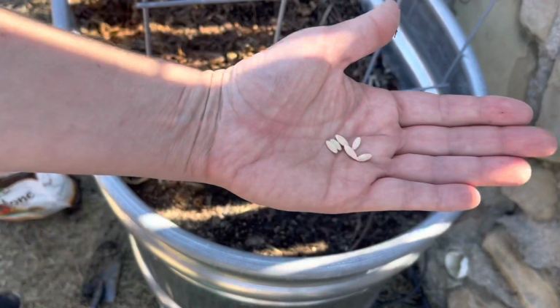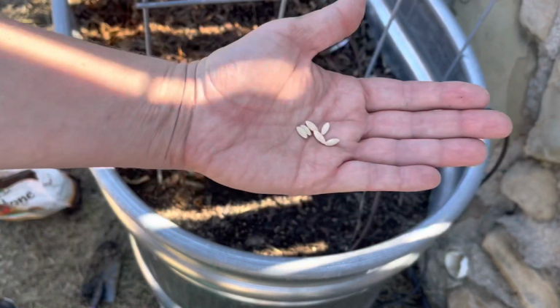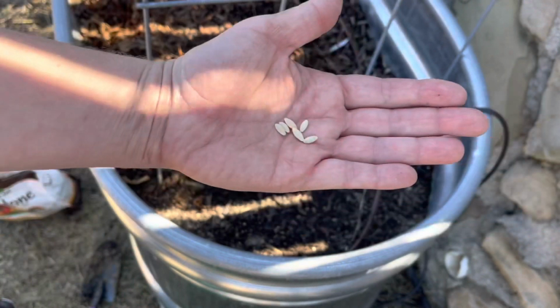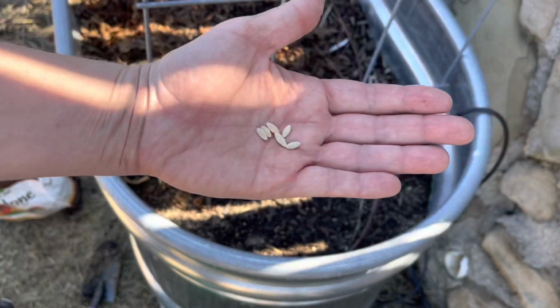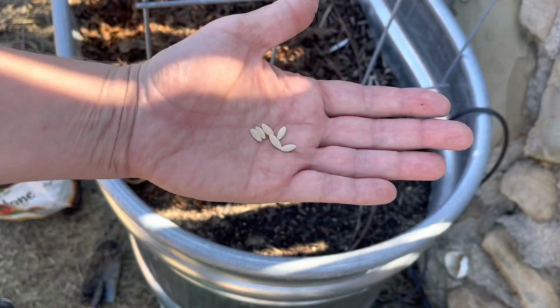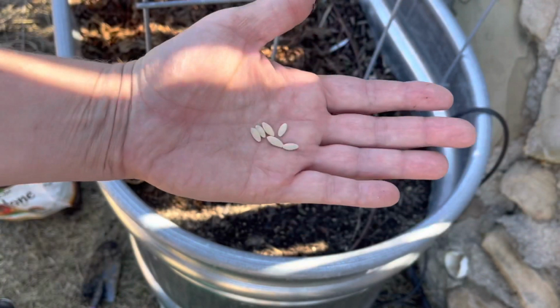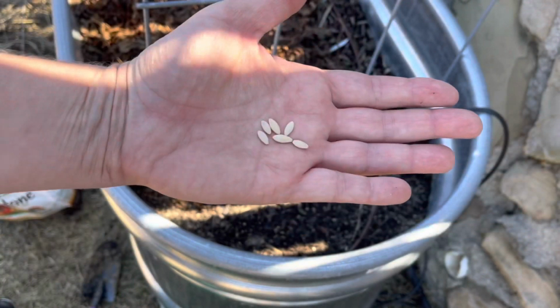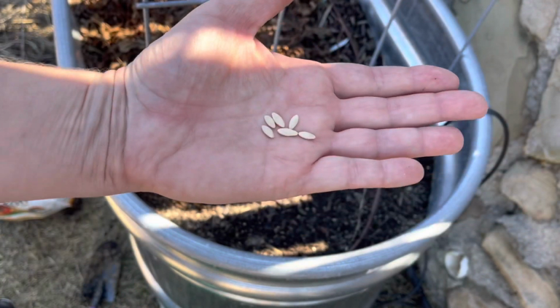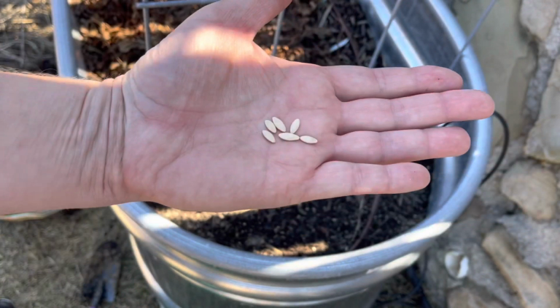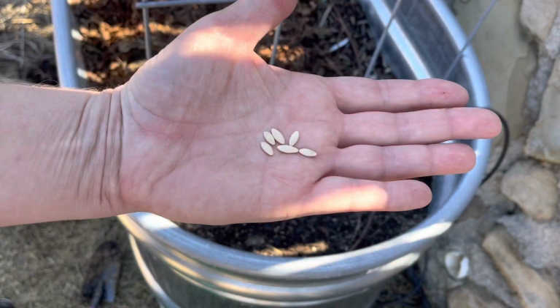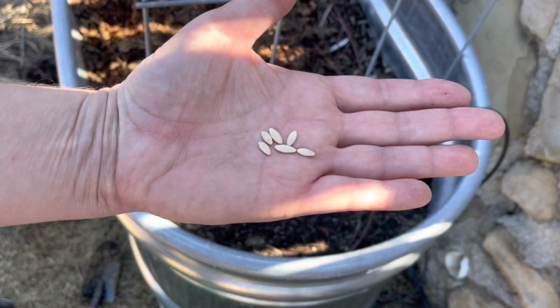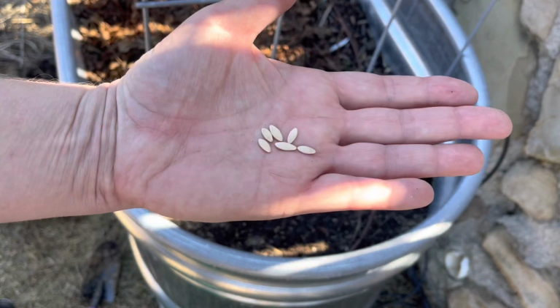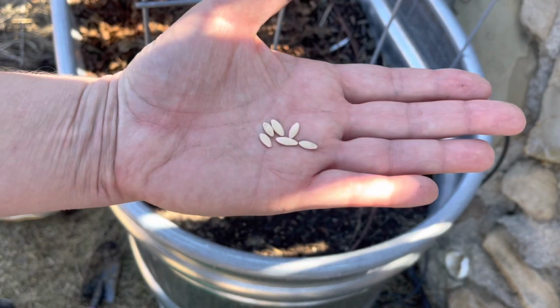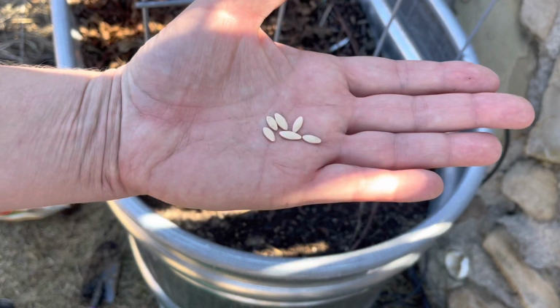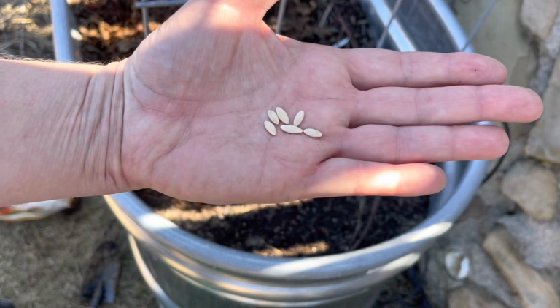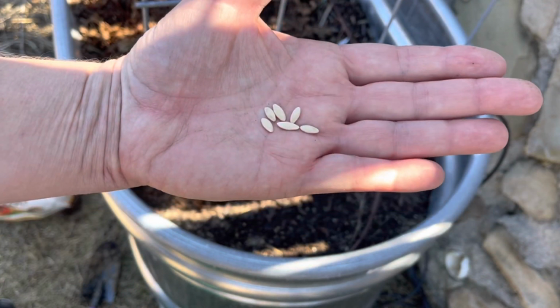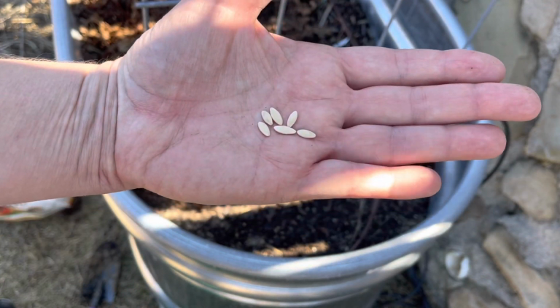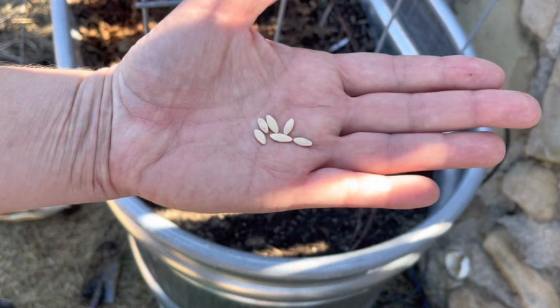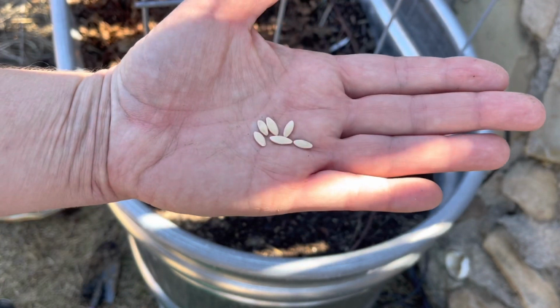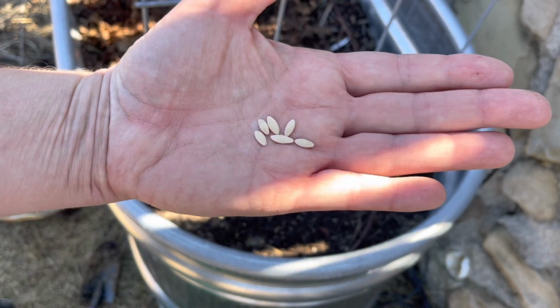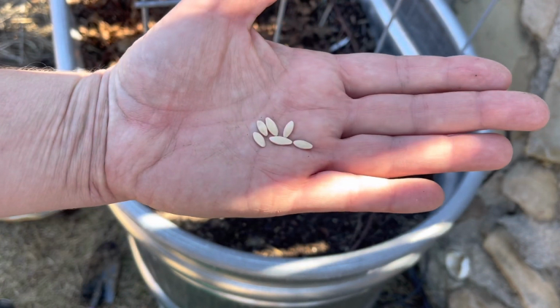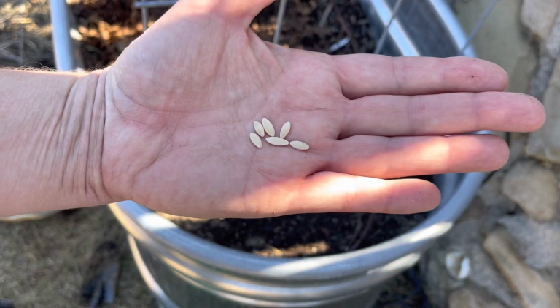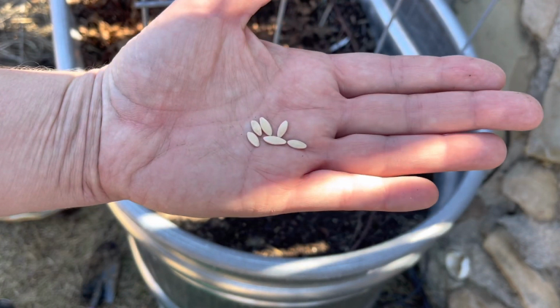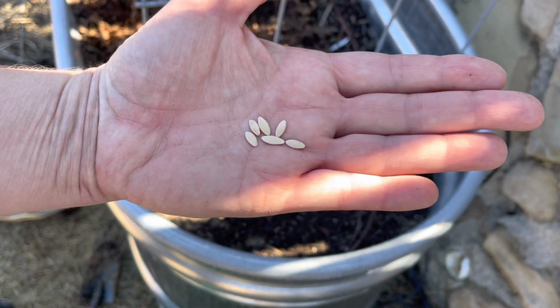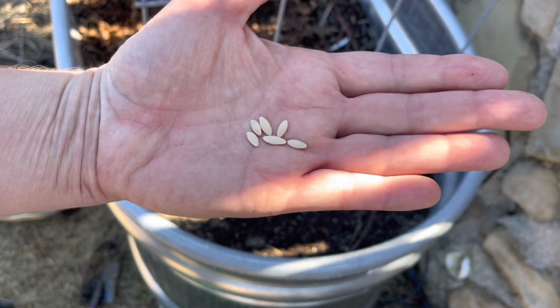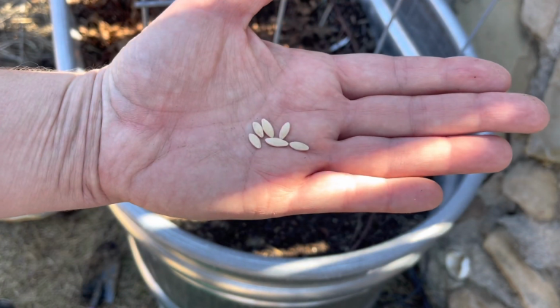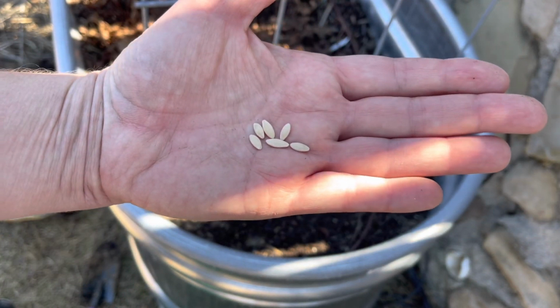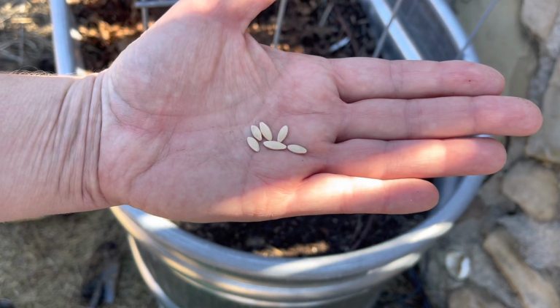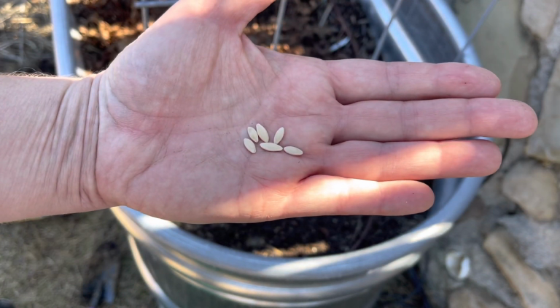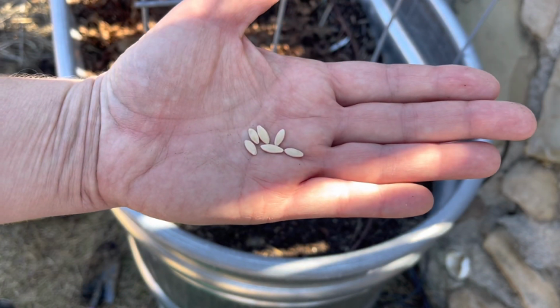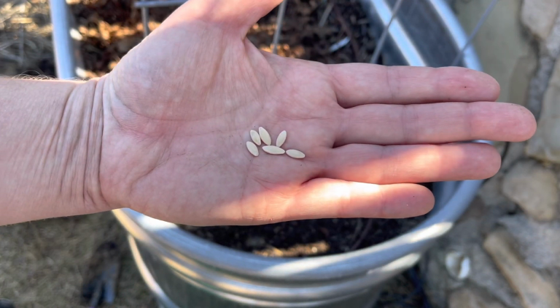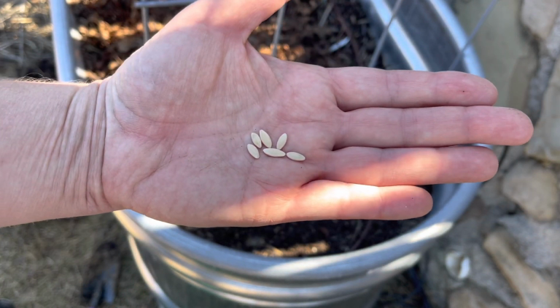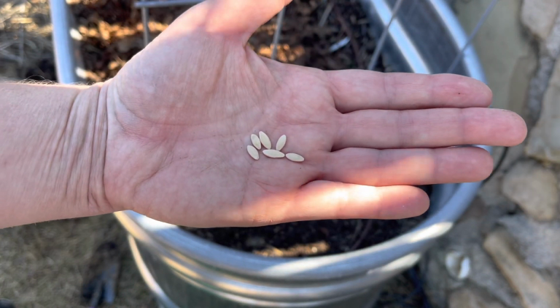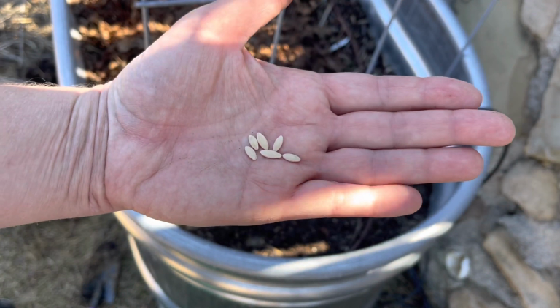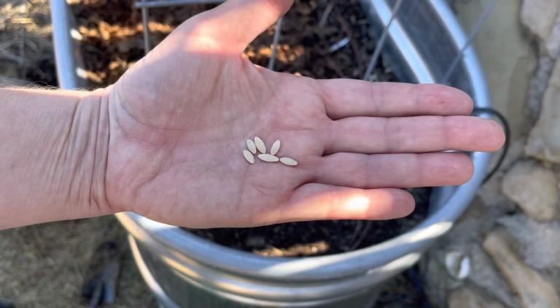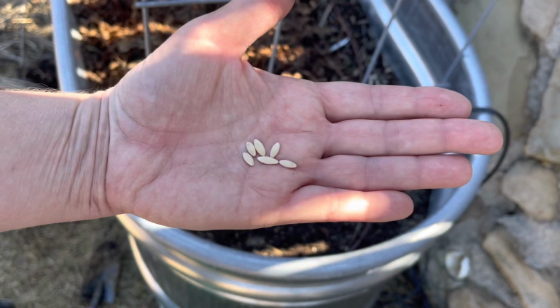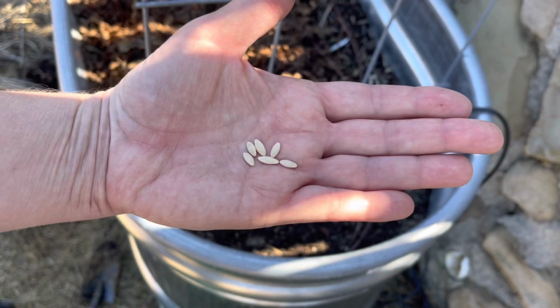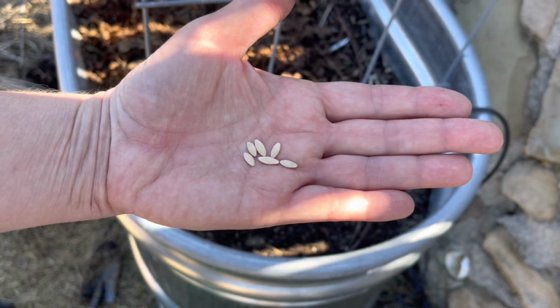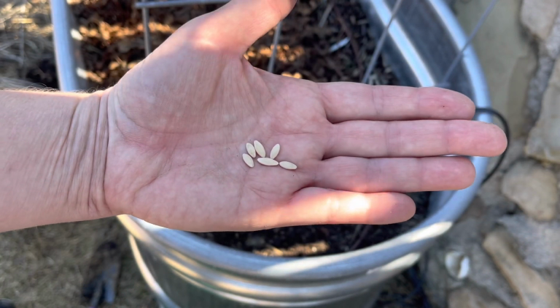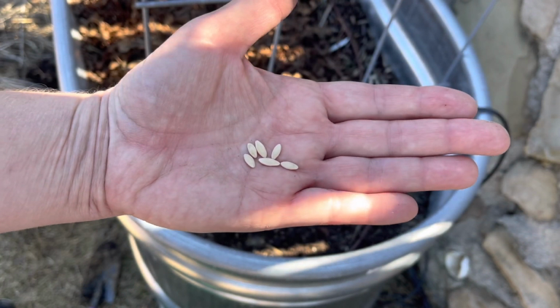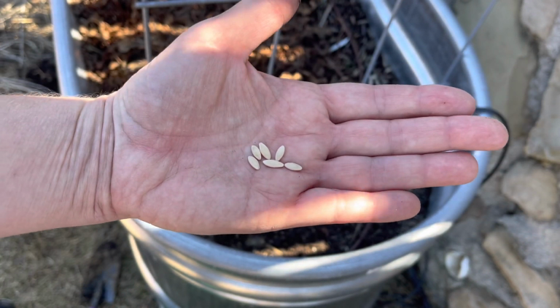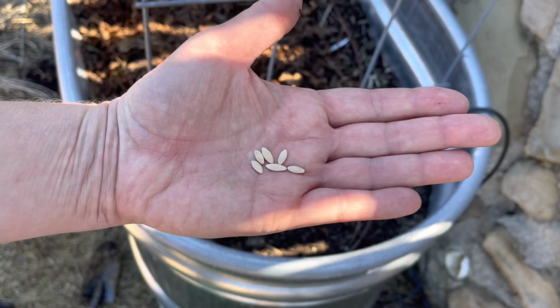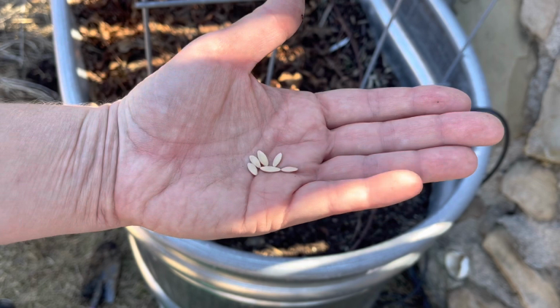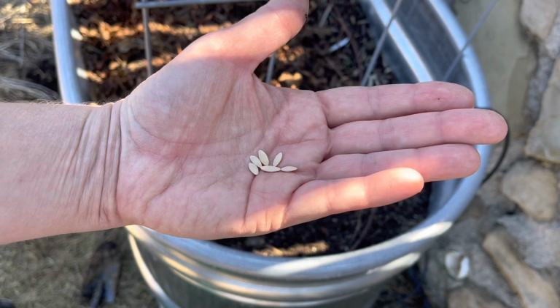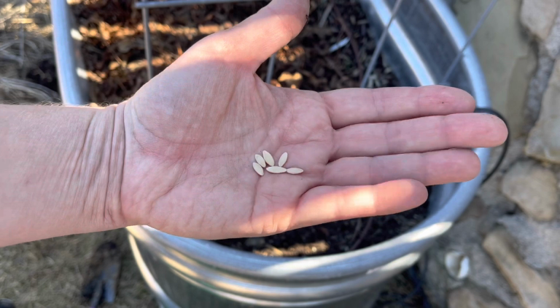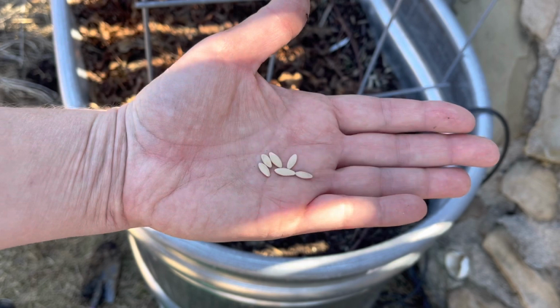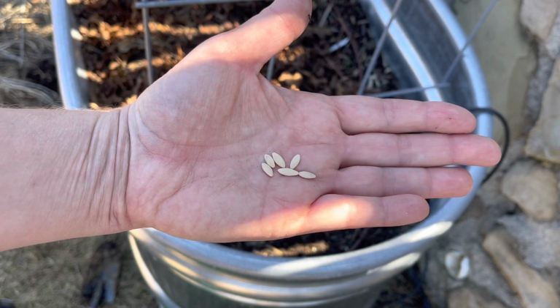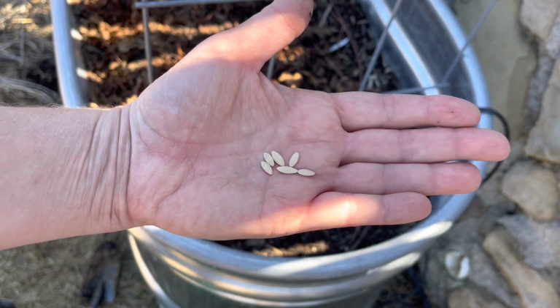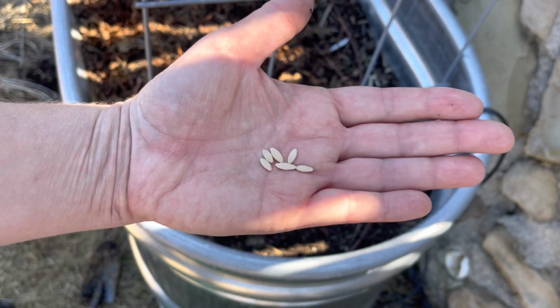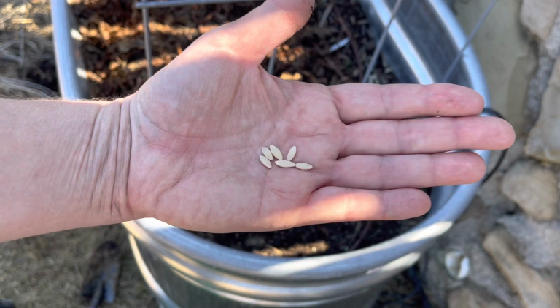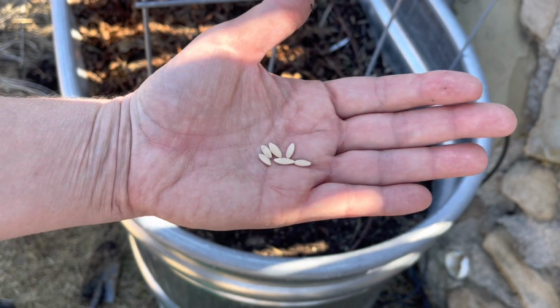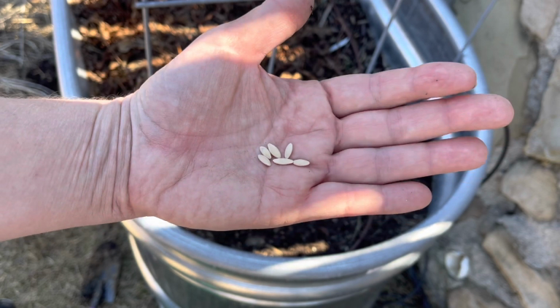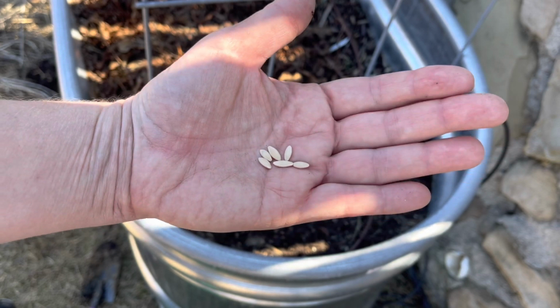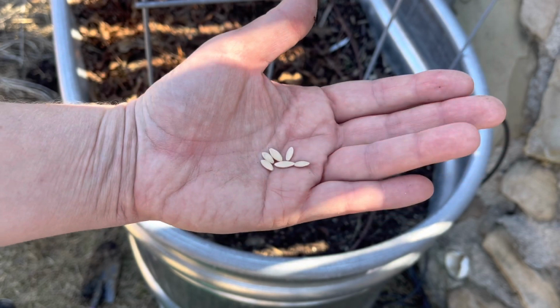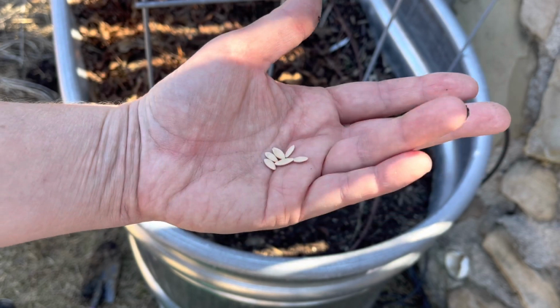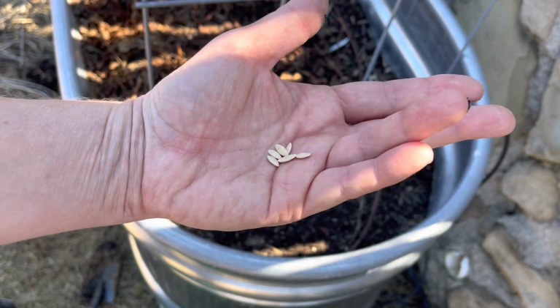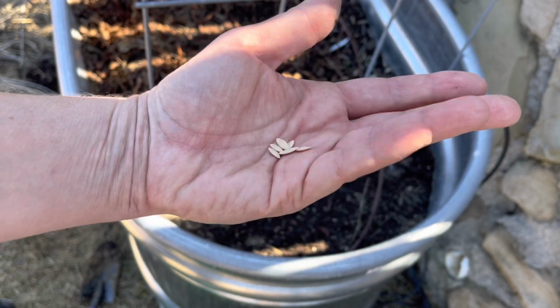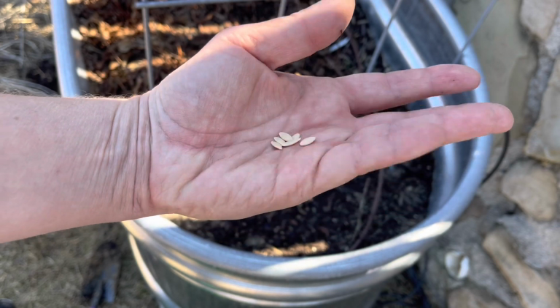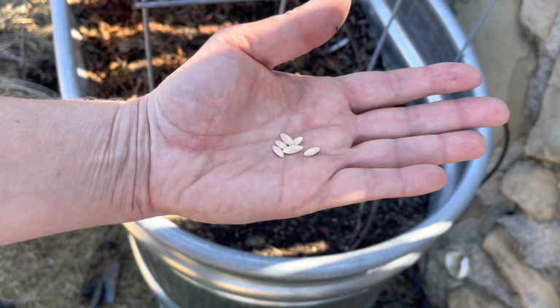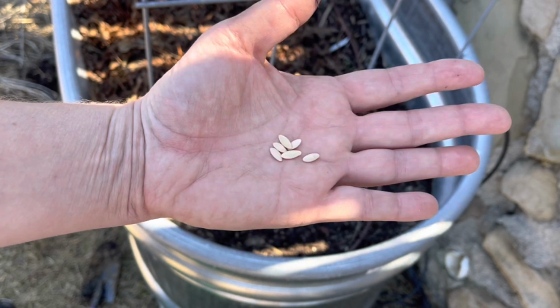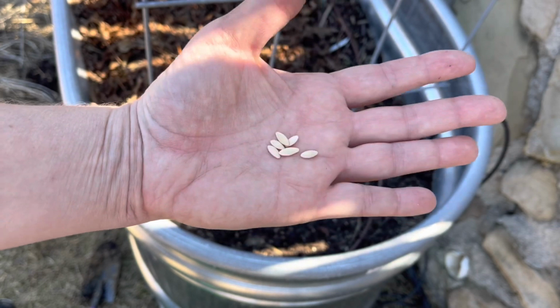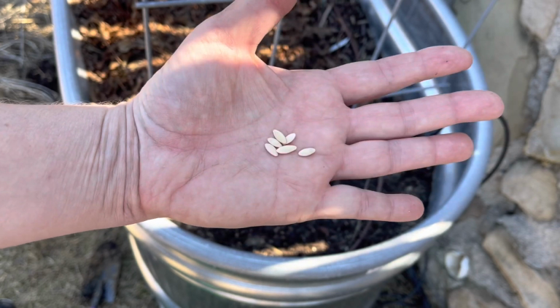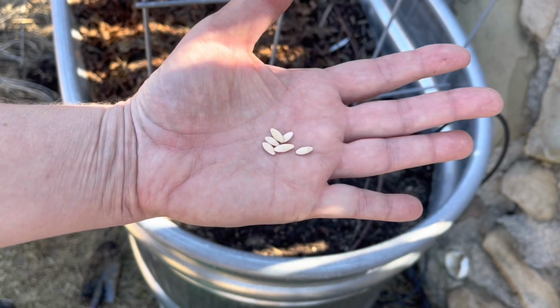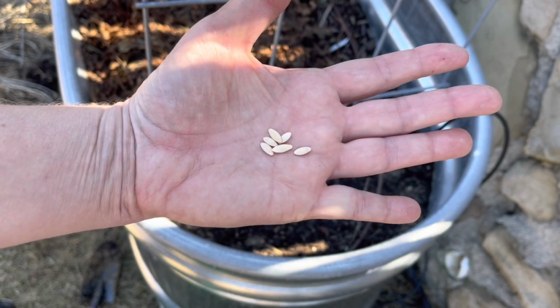I'm going to put two seeds in each little half-inch deep hole.